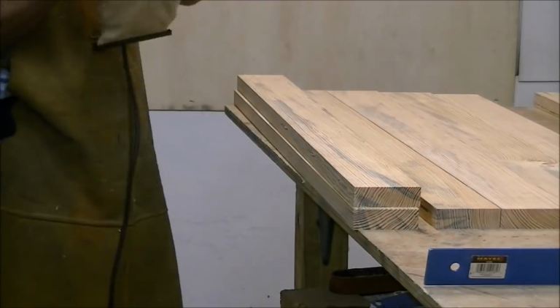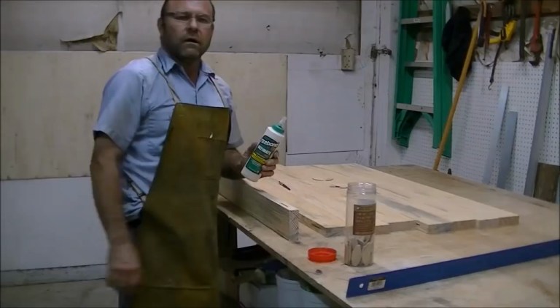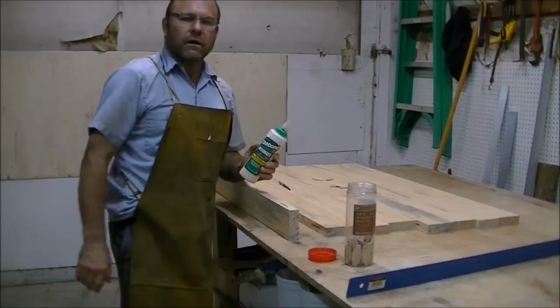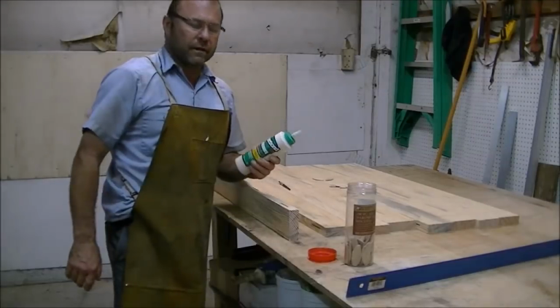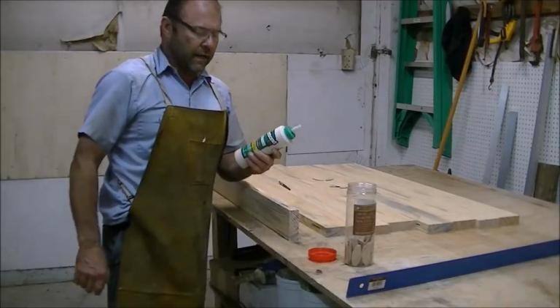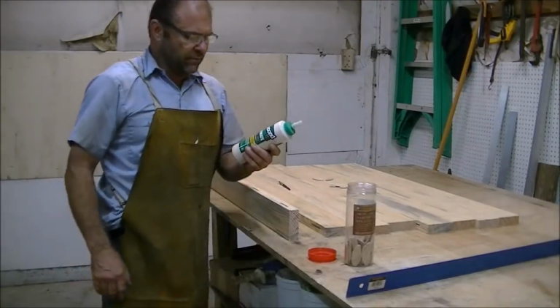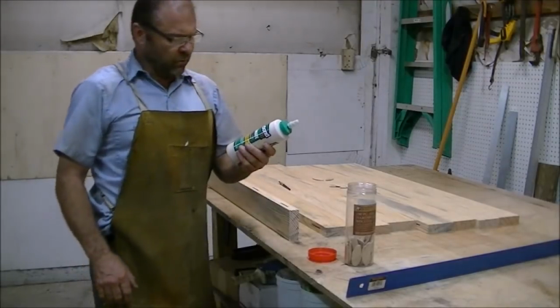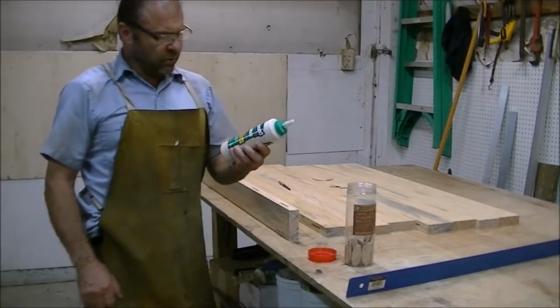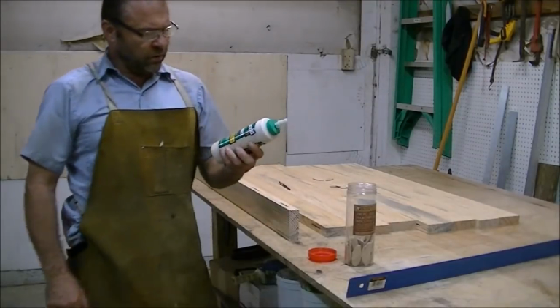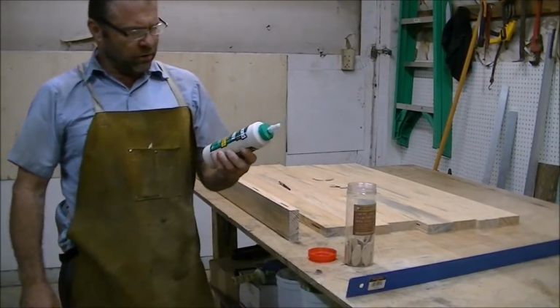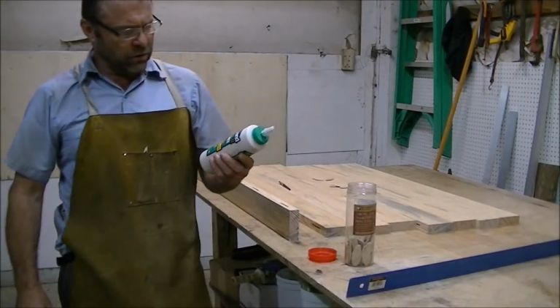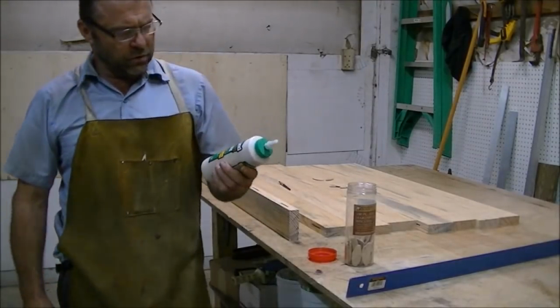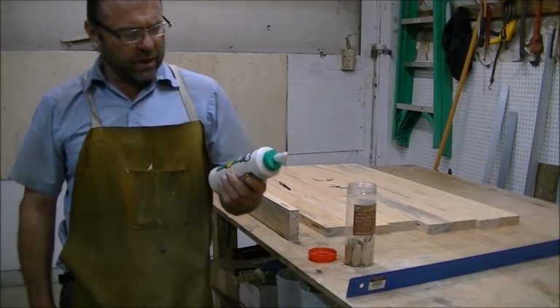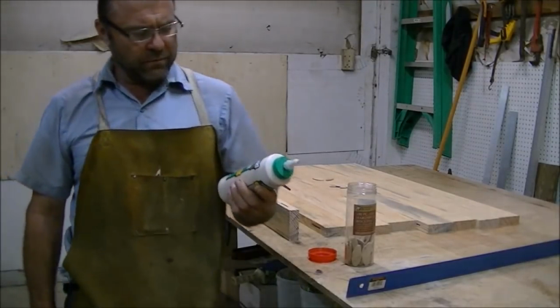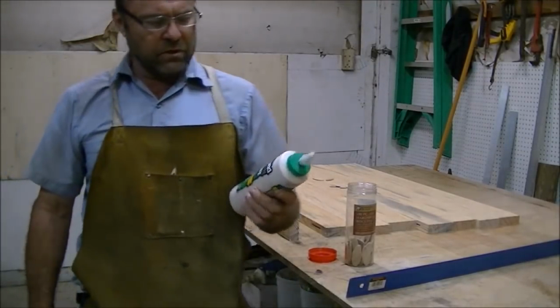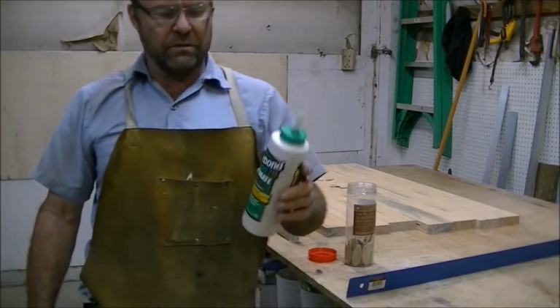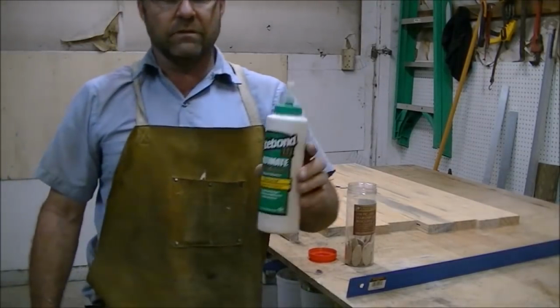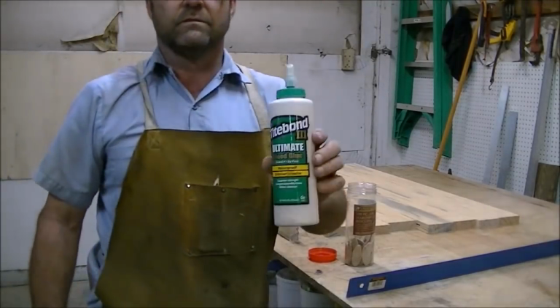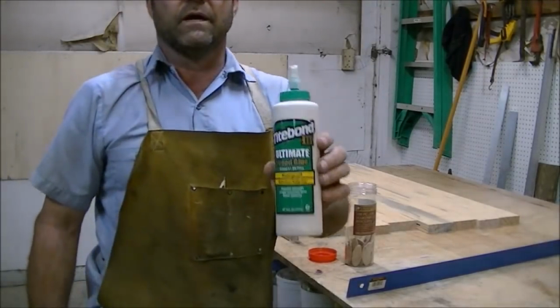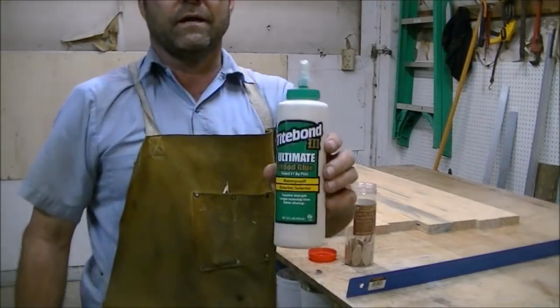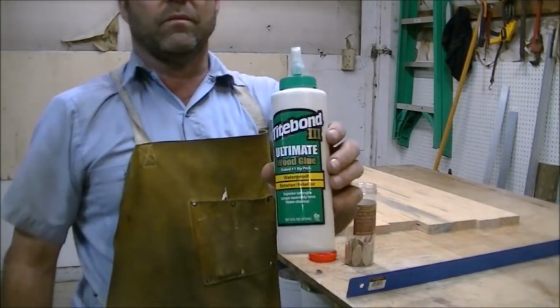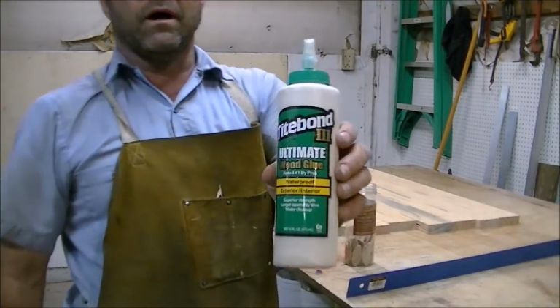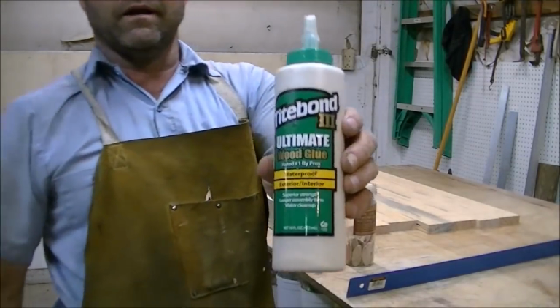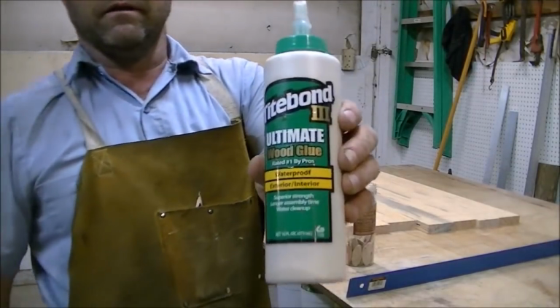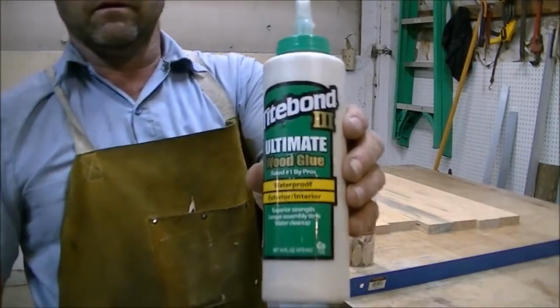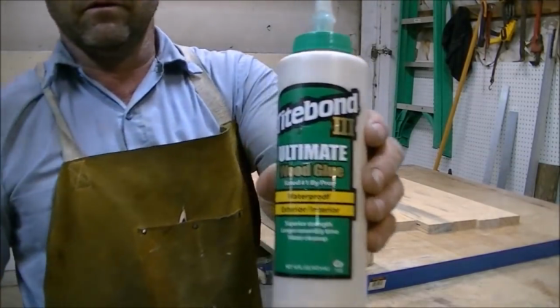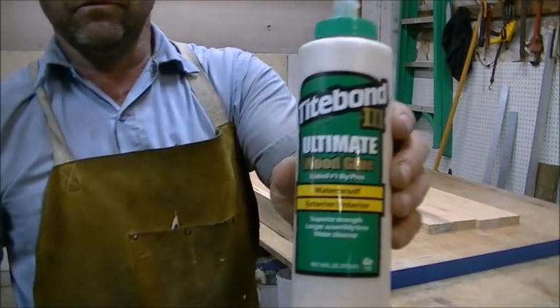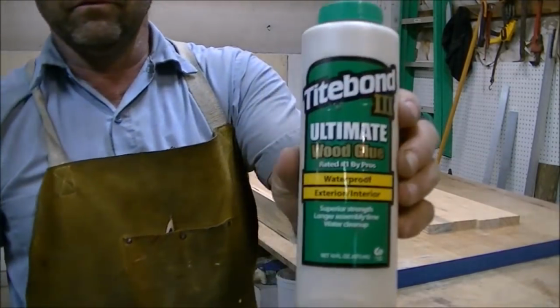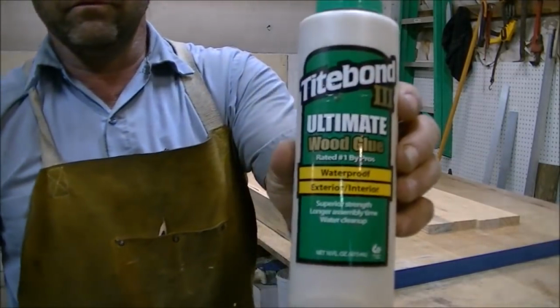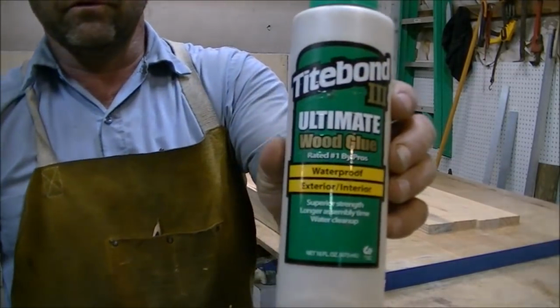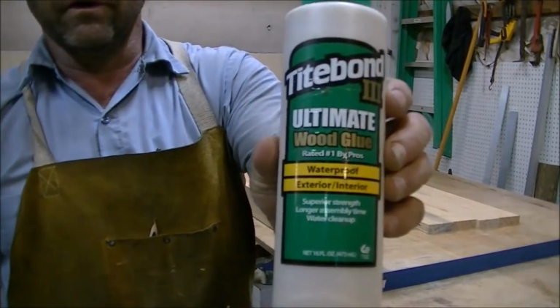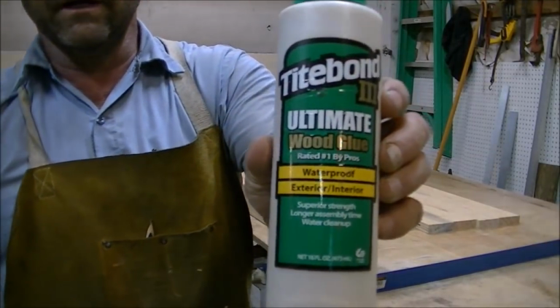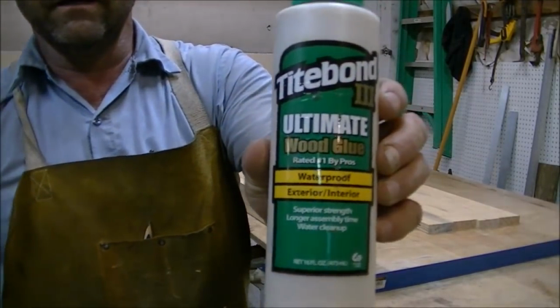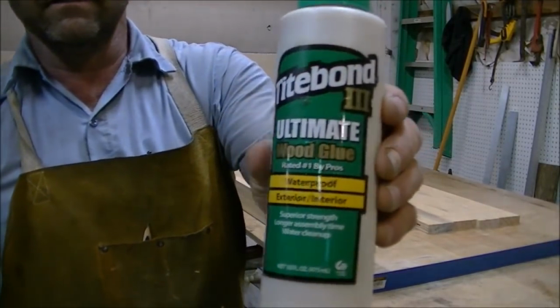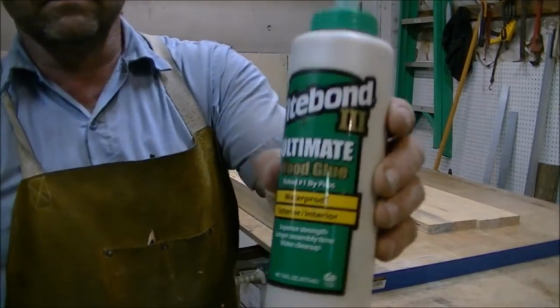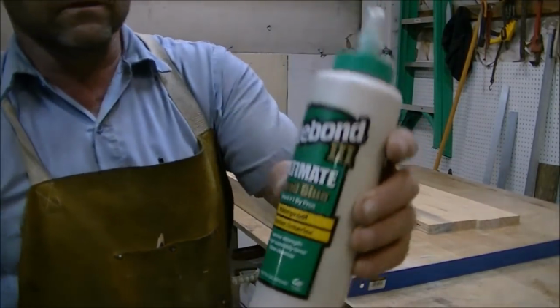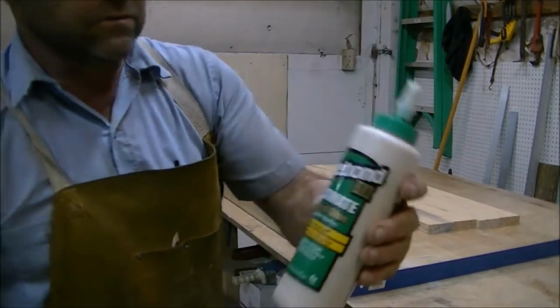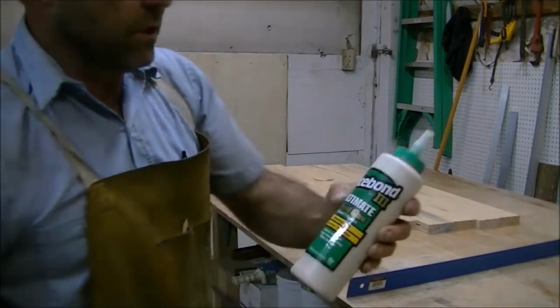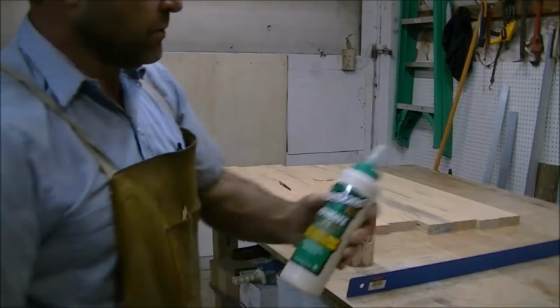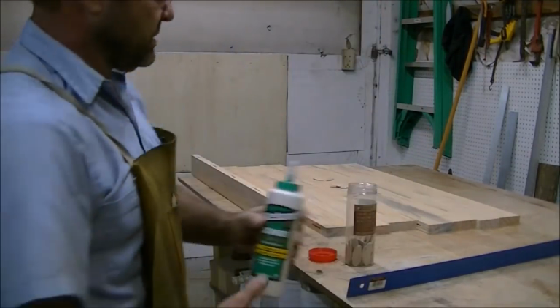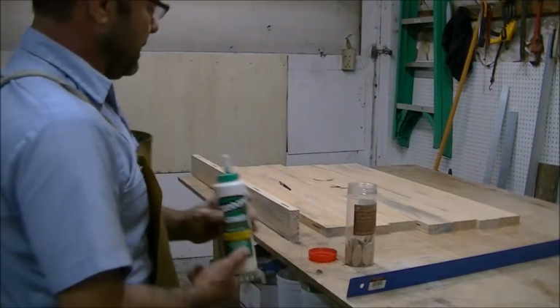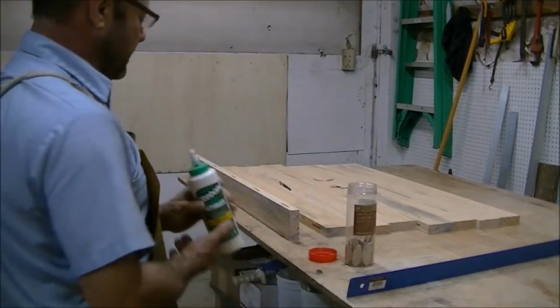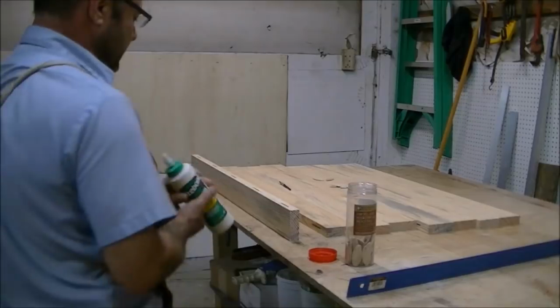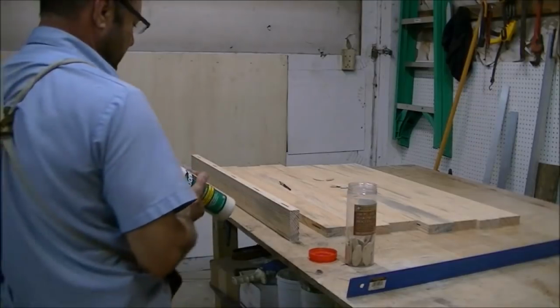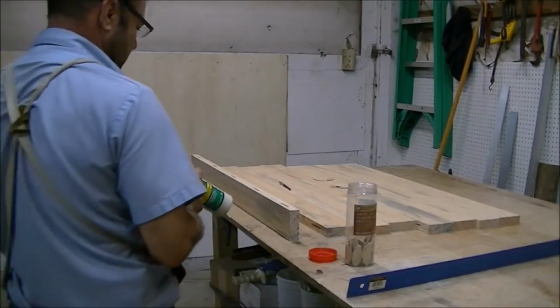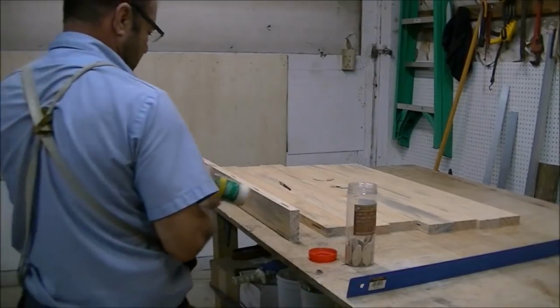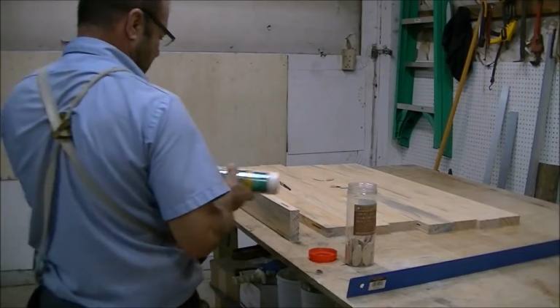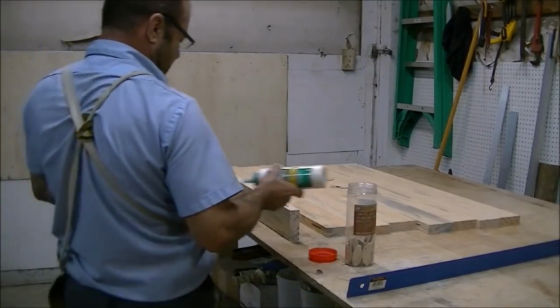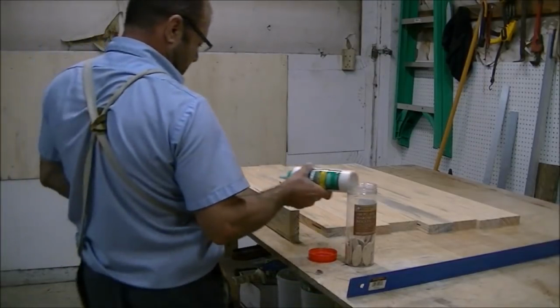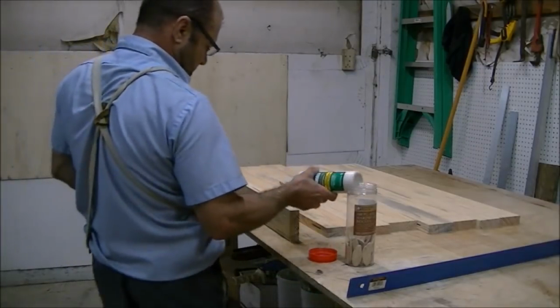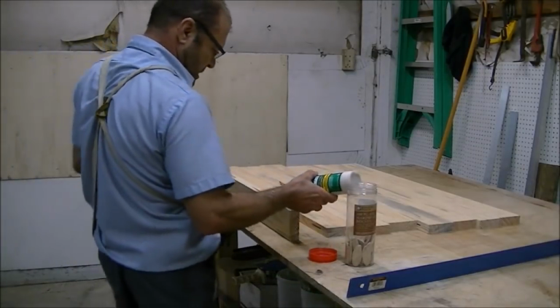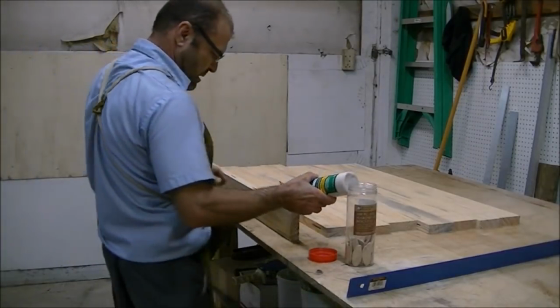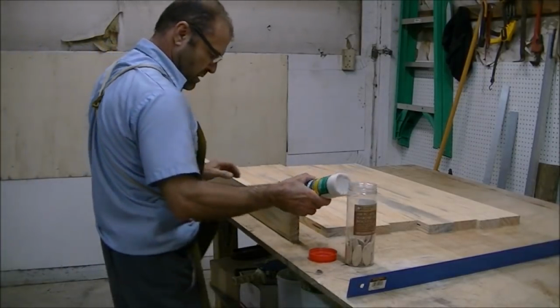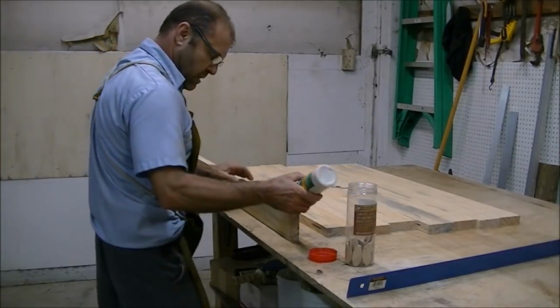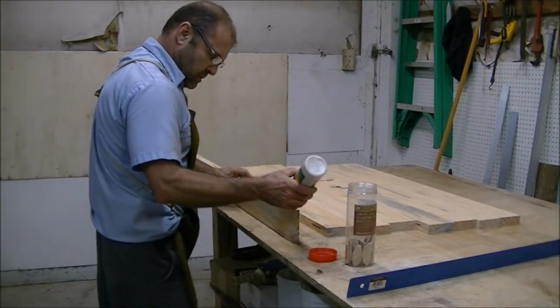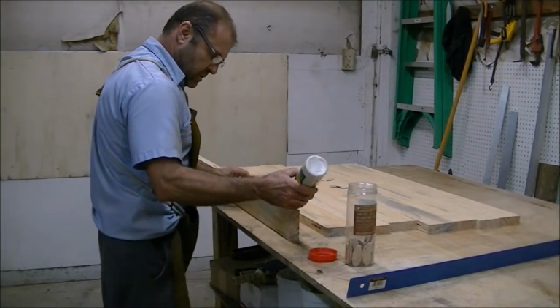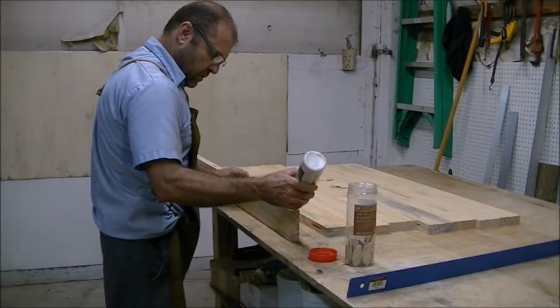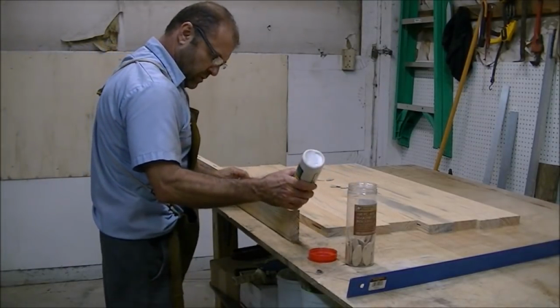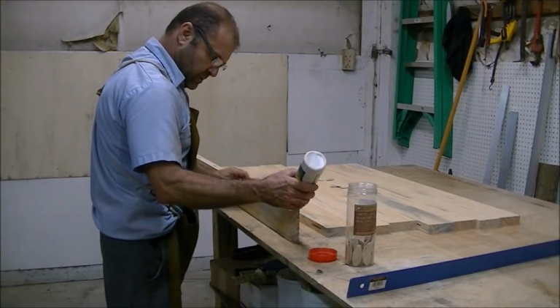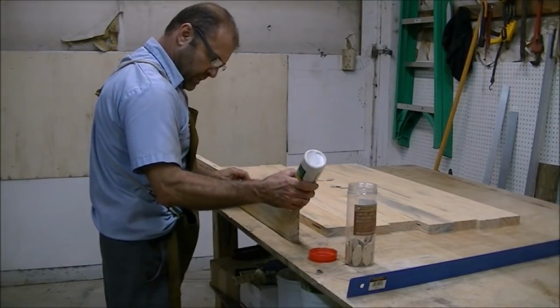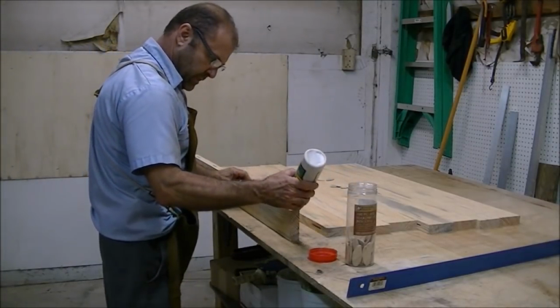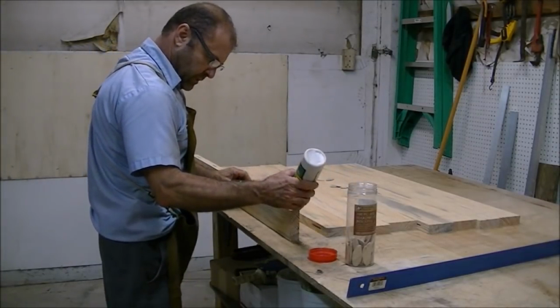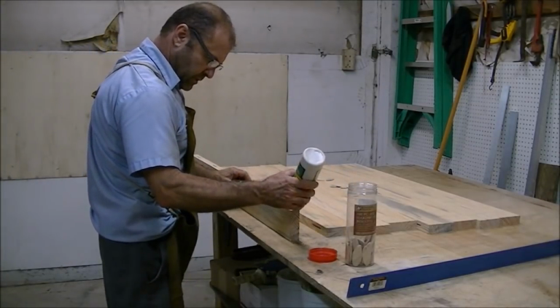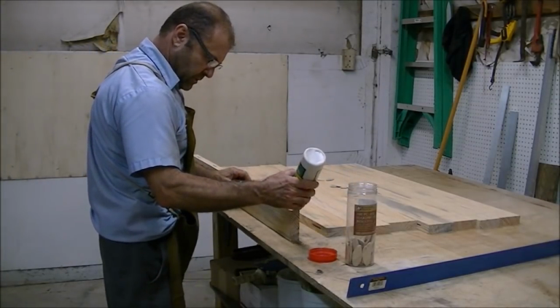Next we want to glue it. I'm using Titebond 3 — it's a slower-setting glue.